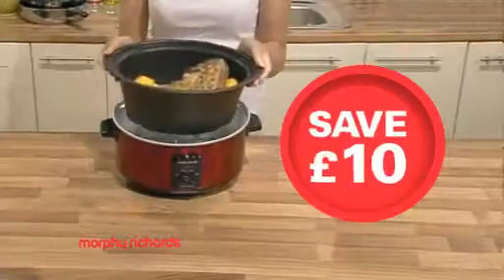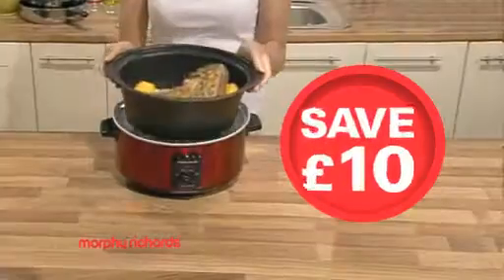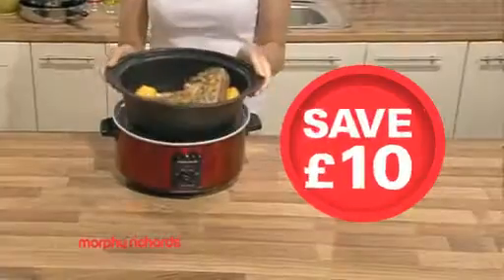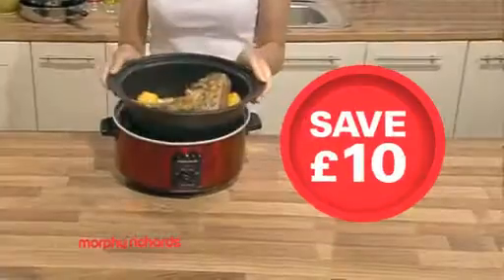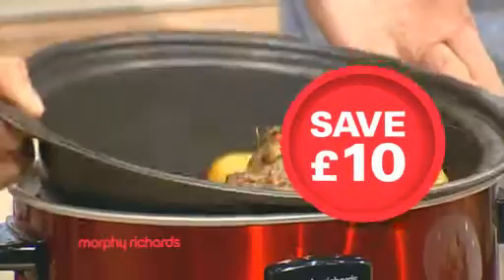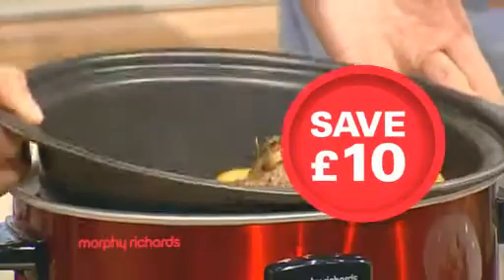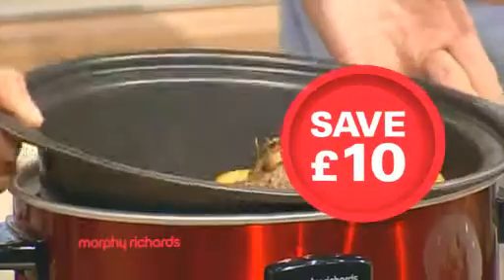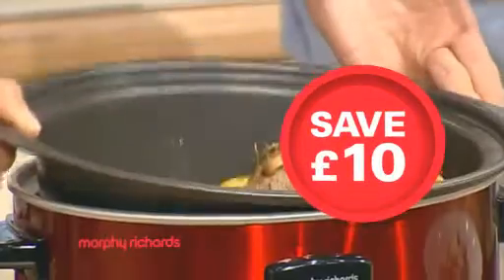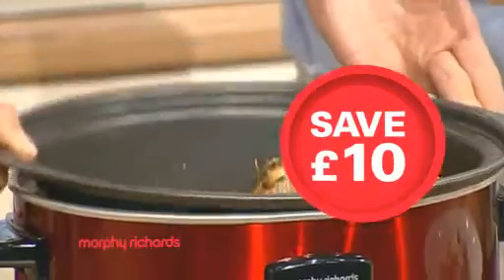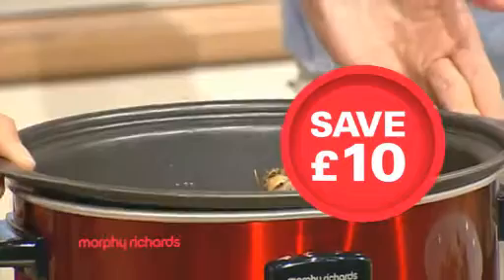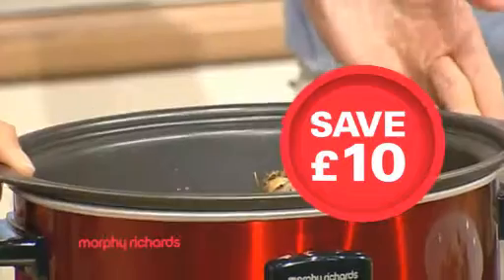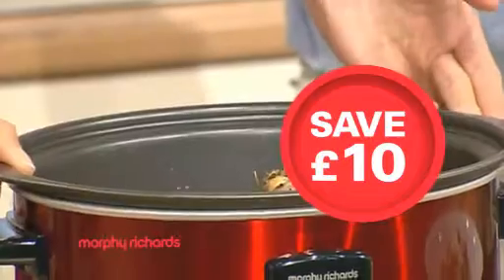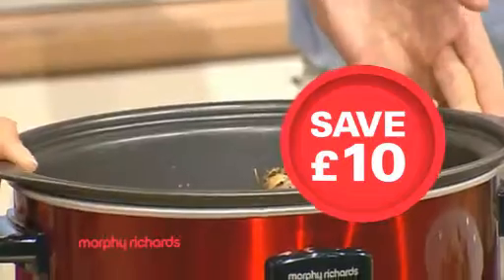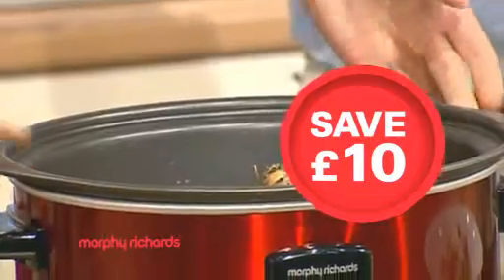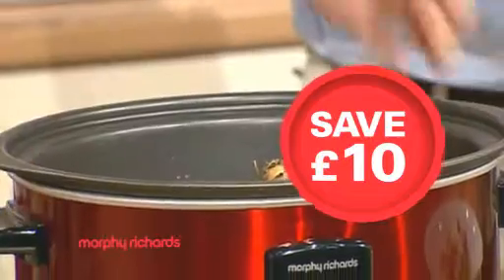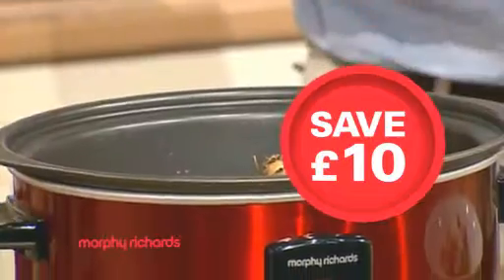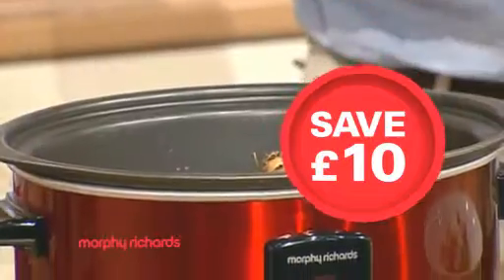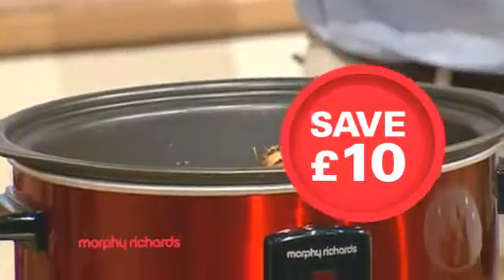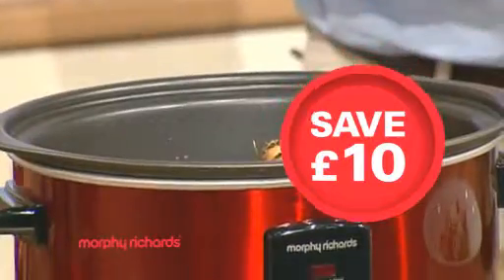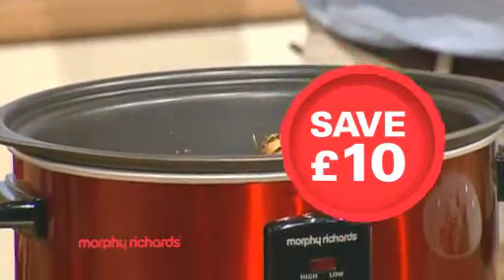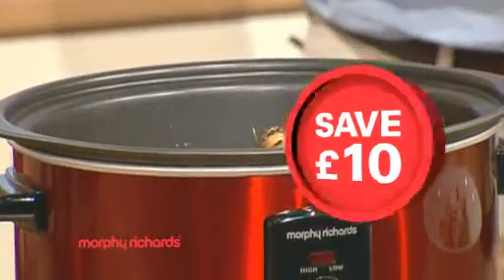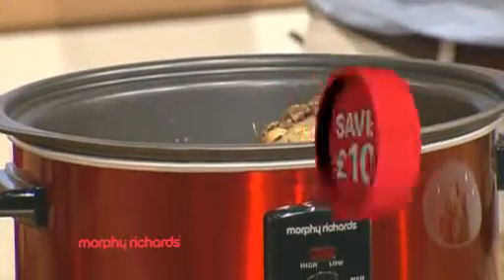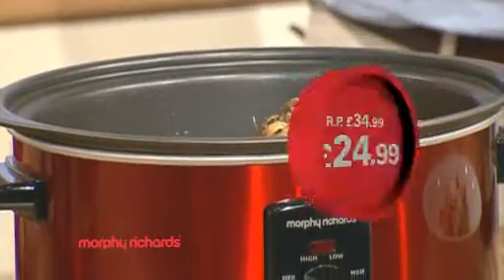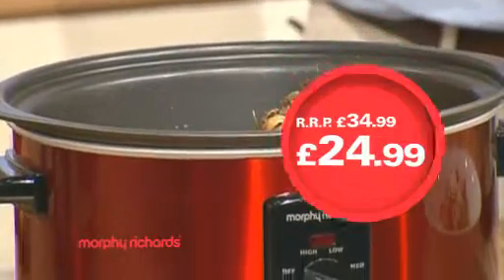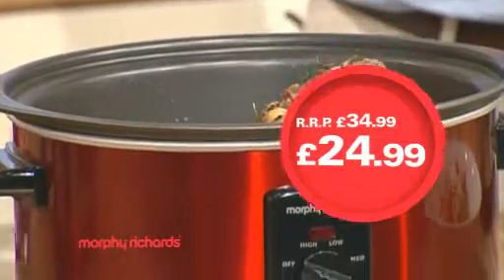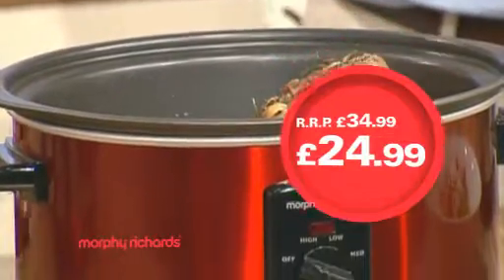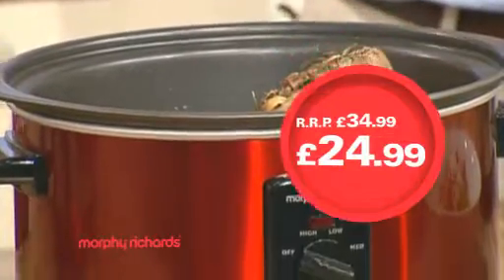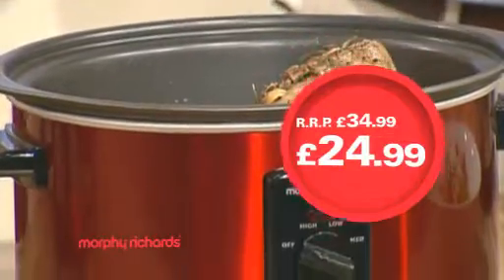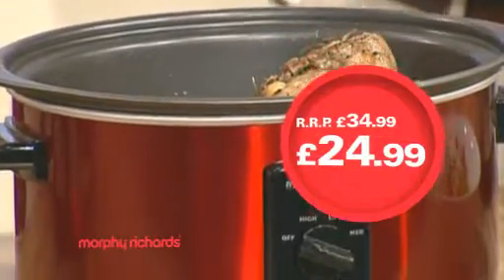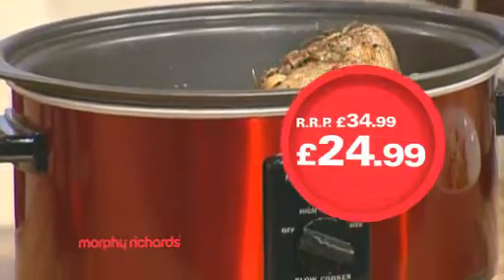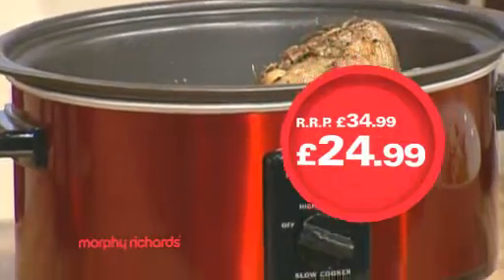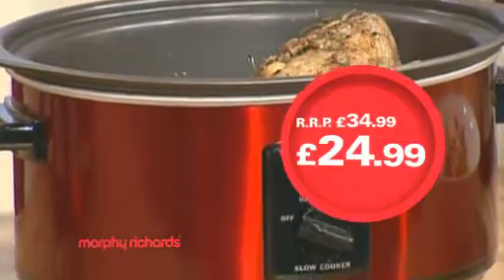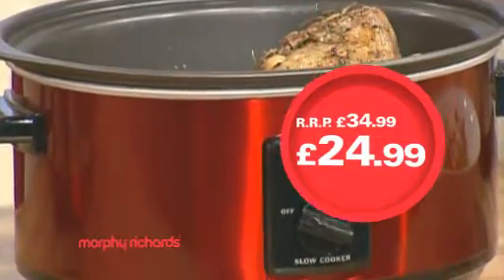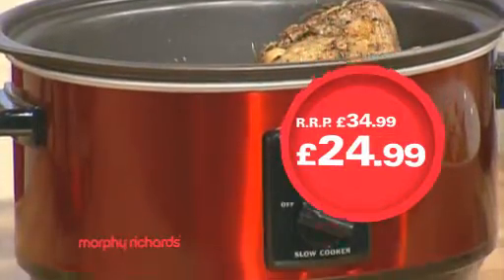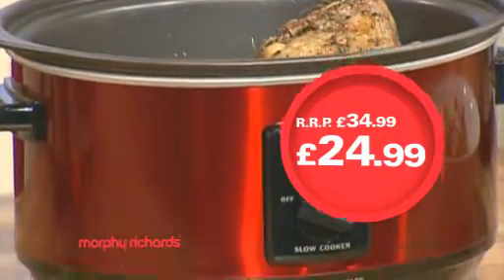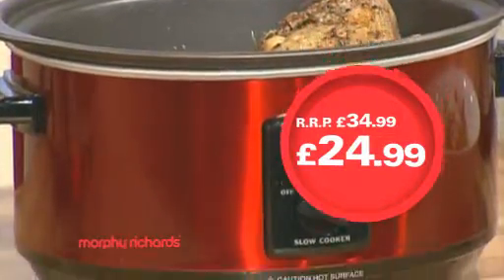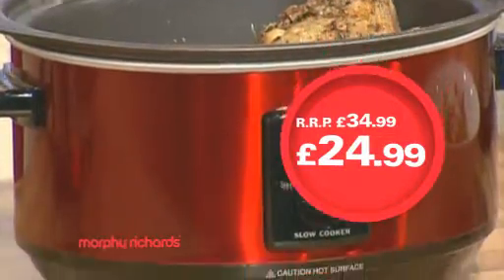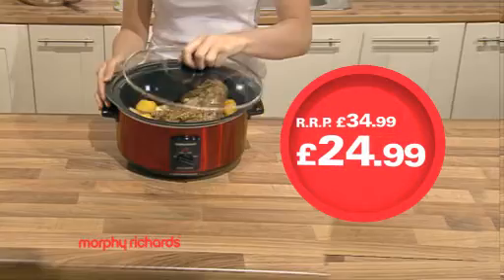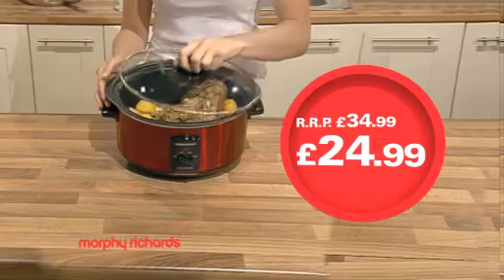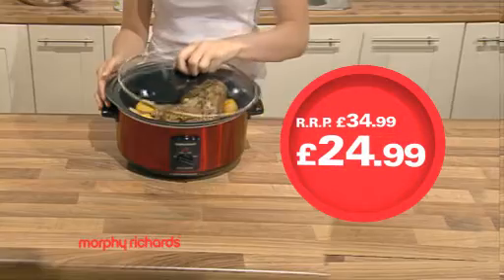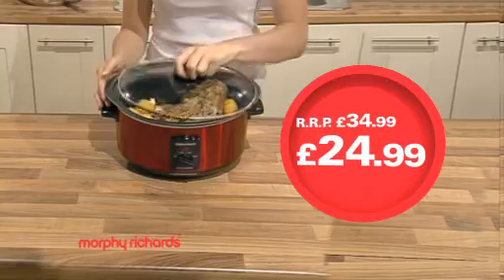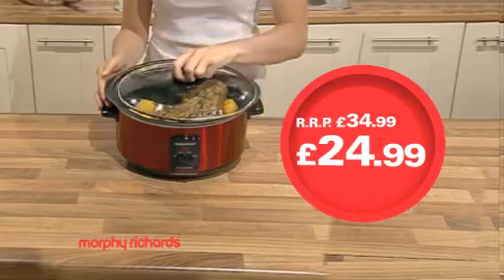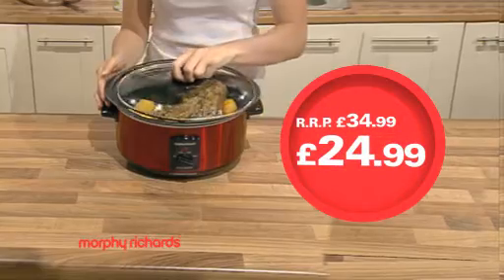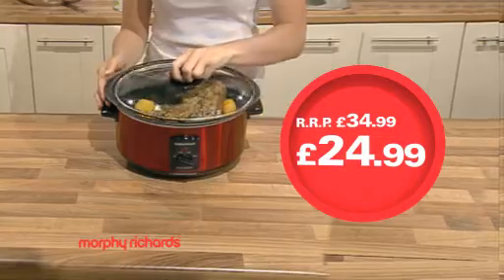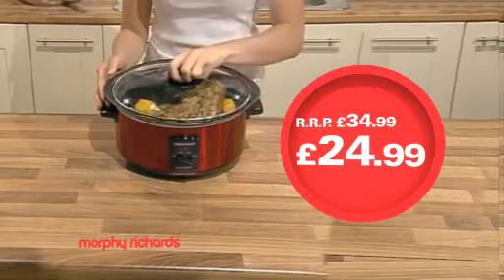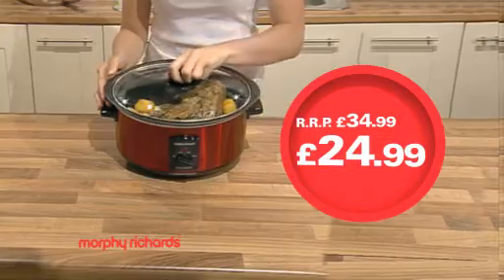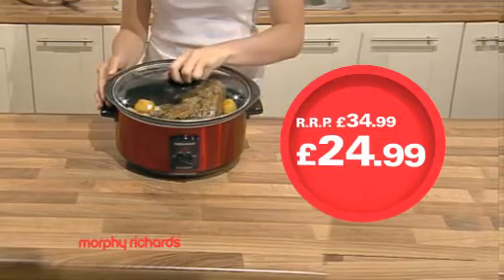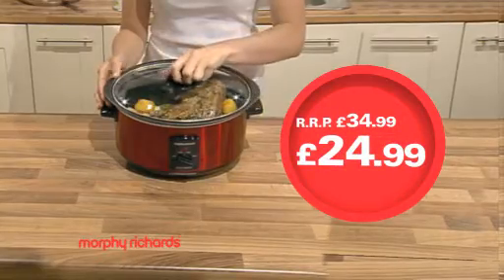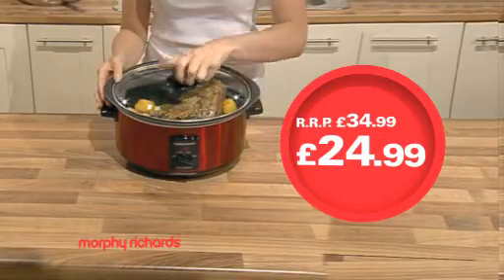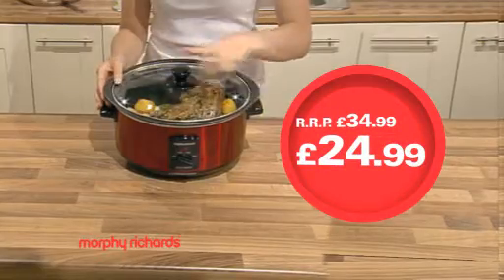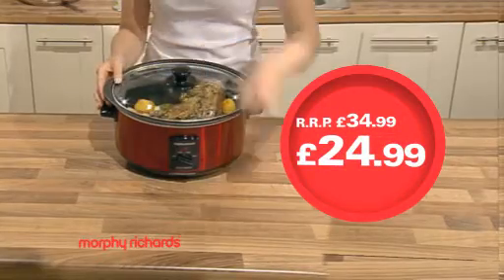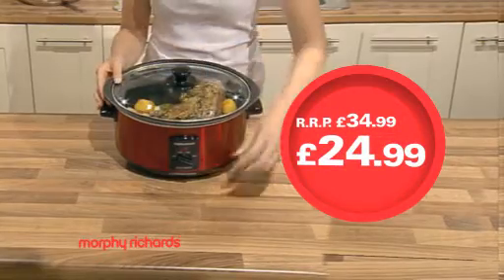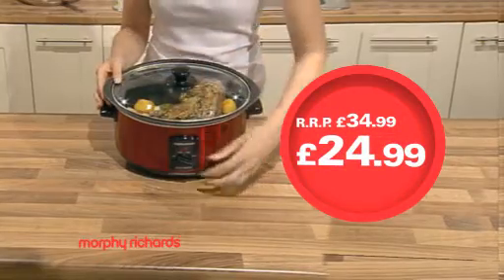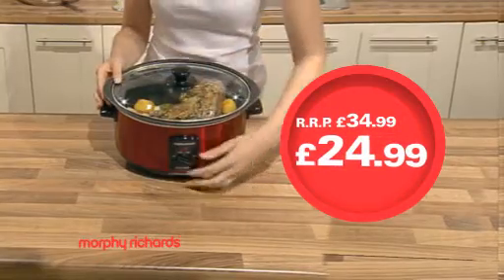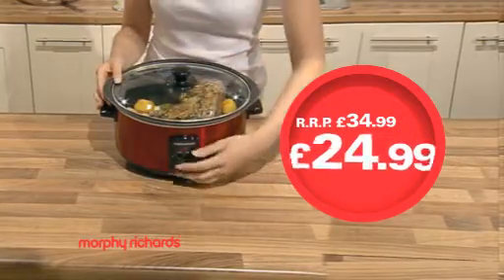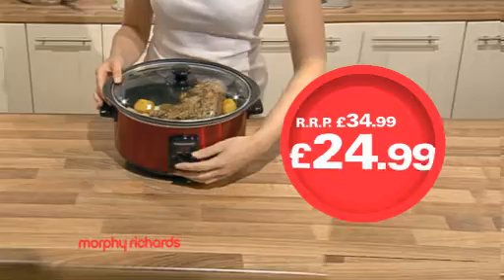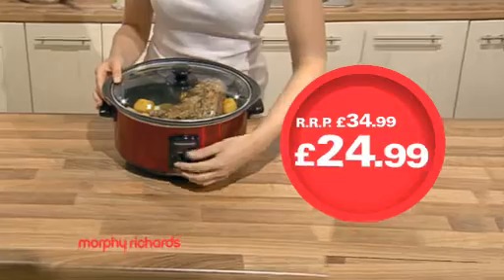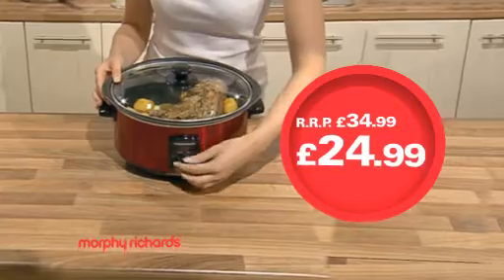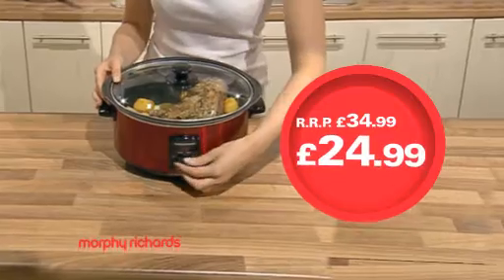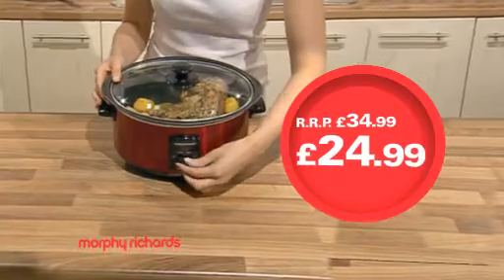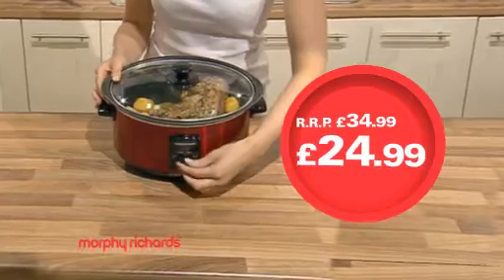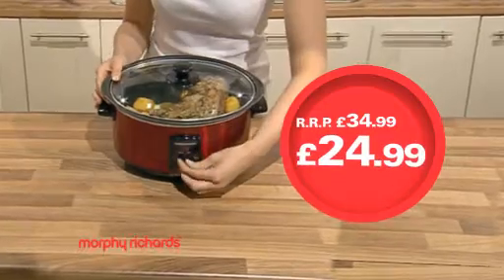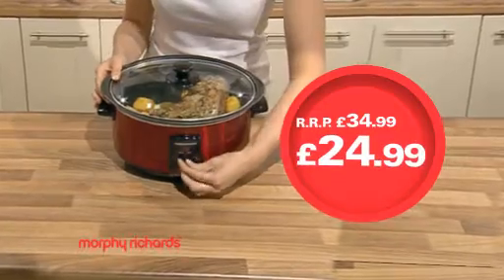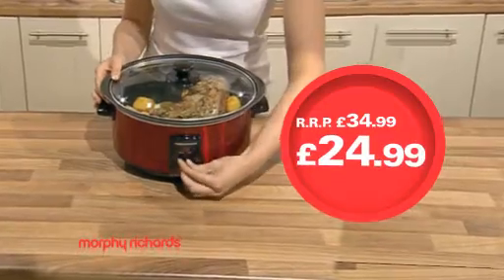Get £10 off this sear and stew cooker. You can brown meat in the hob-safe pot — no need for a separate pan — and just £24.99.